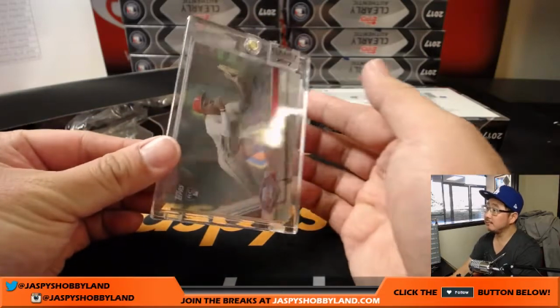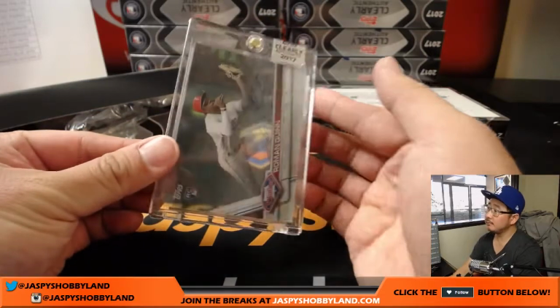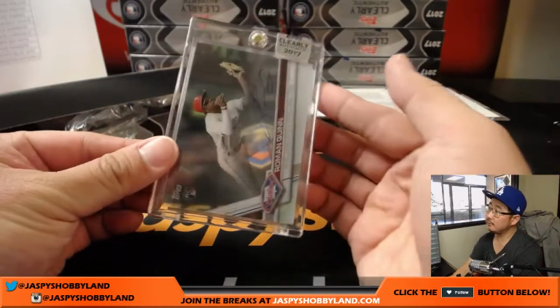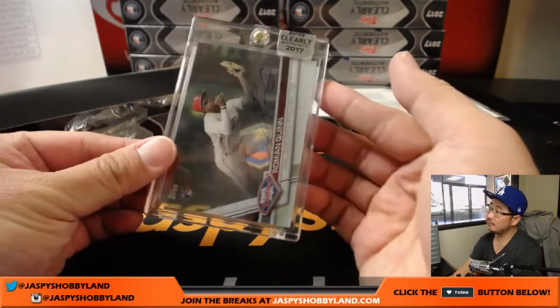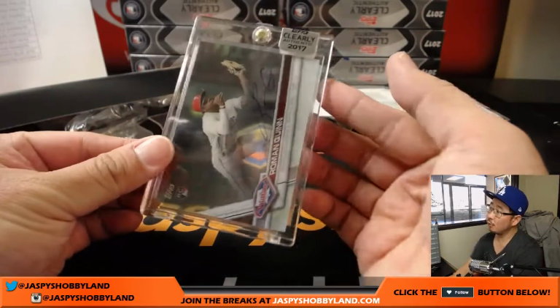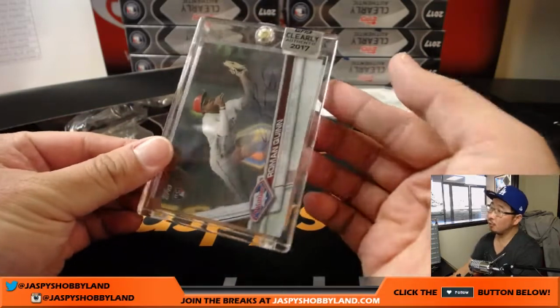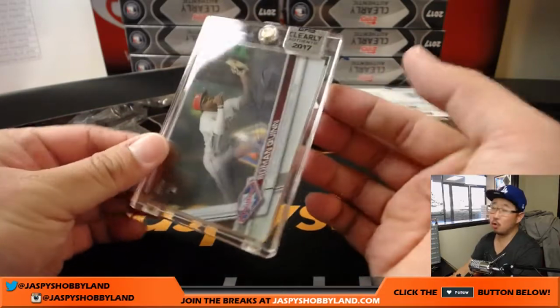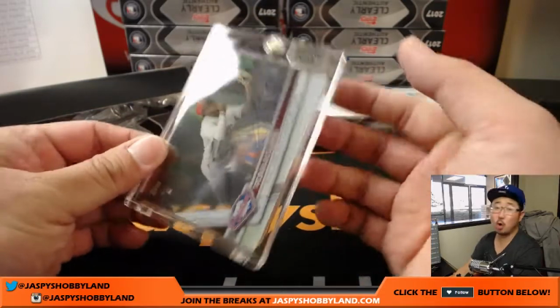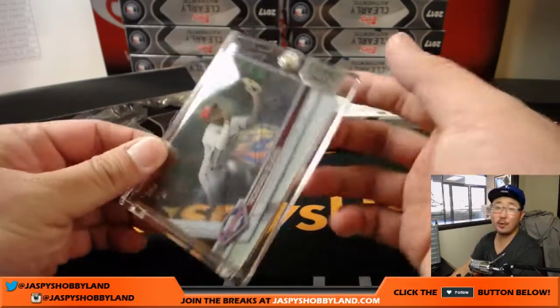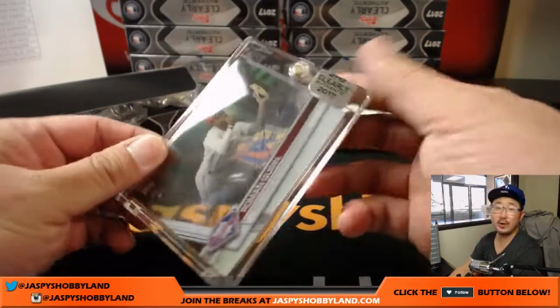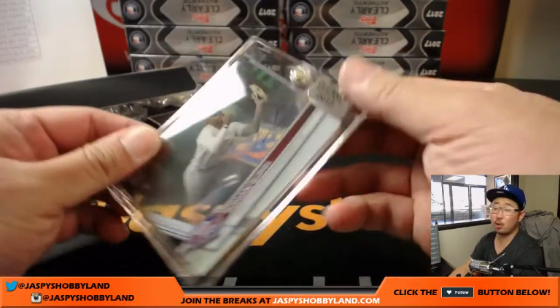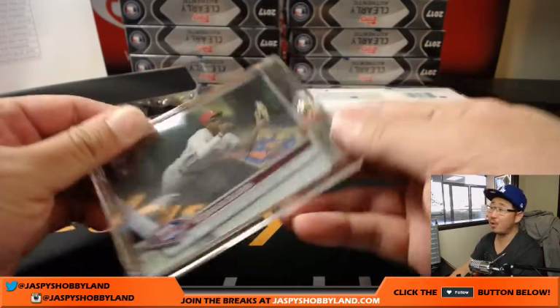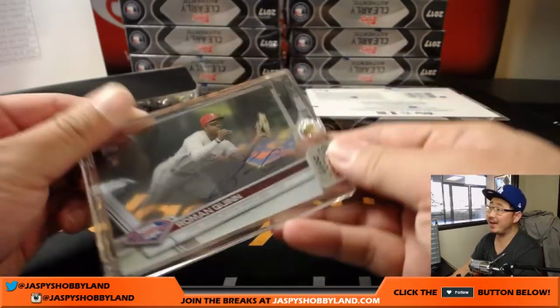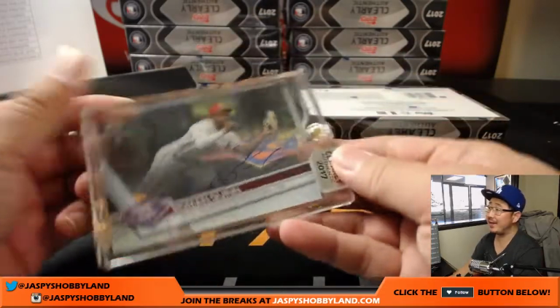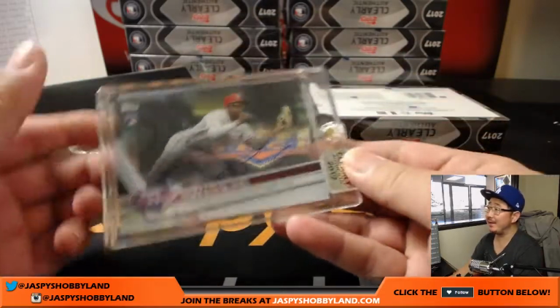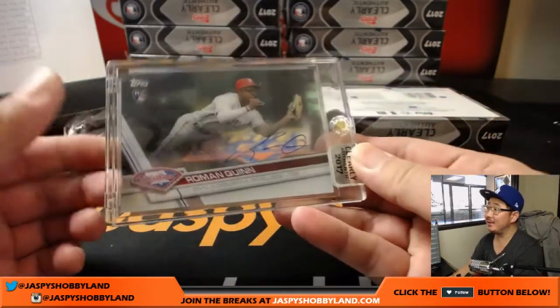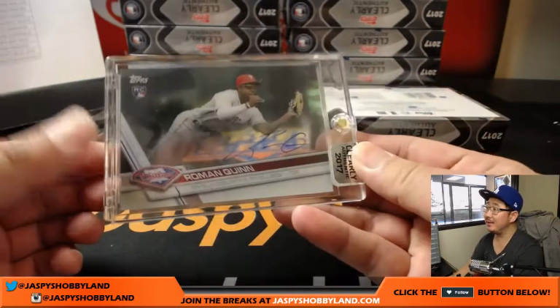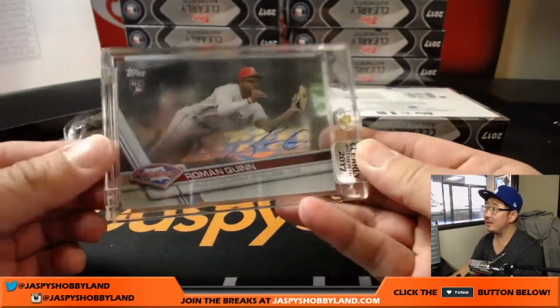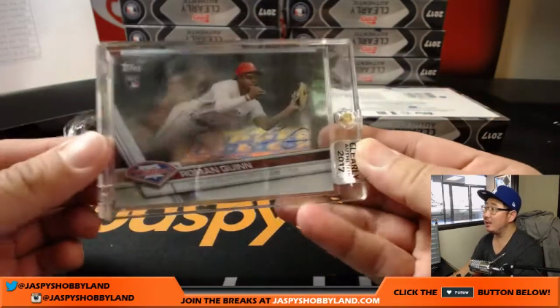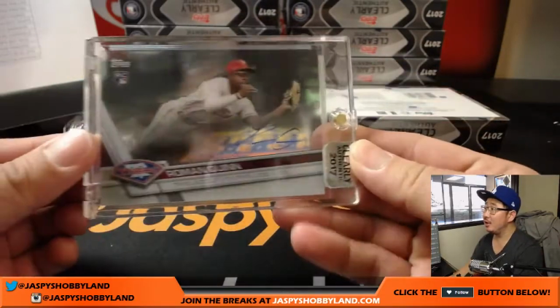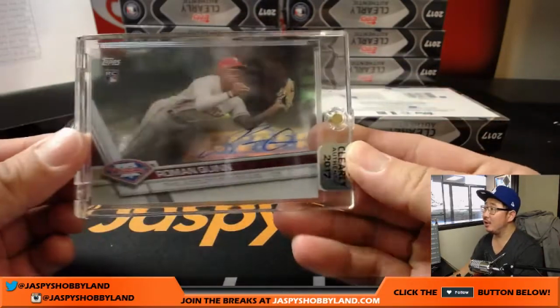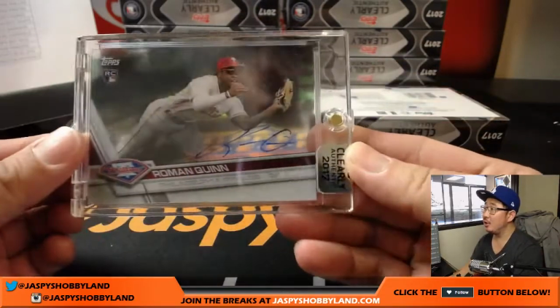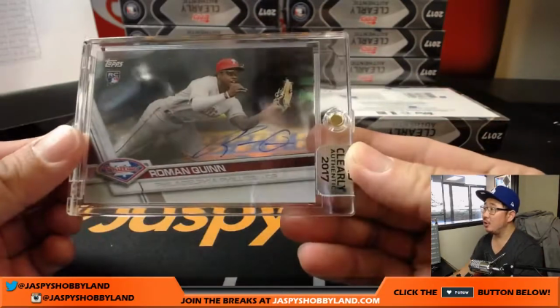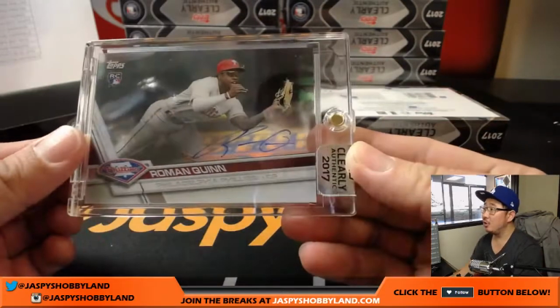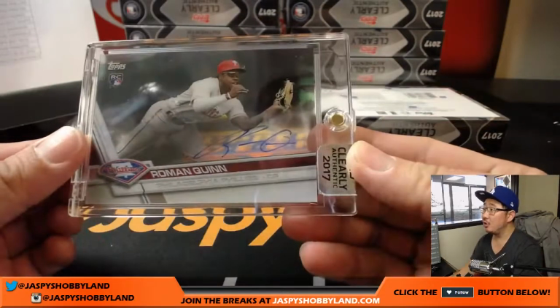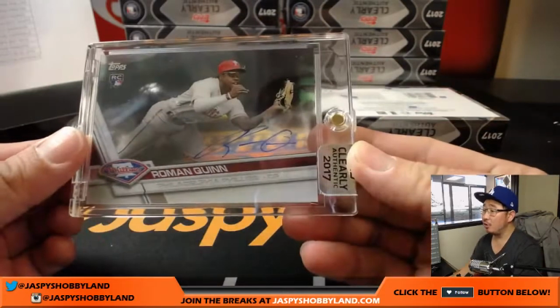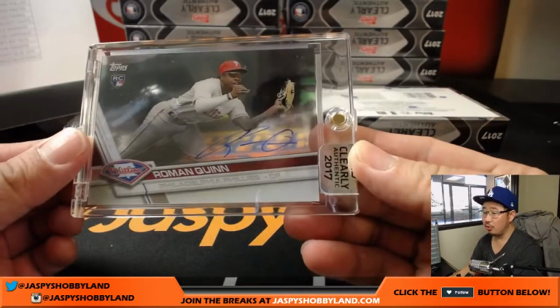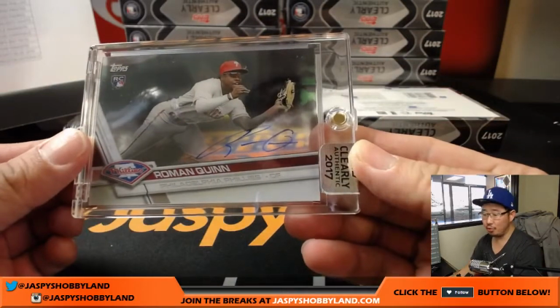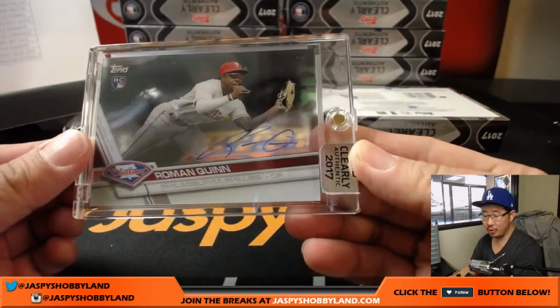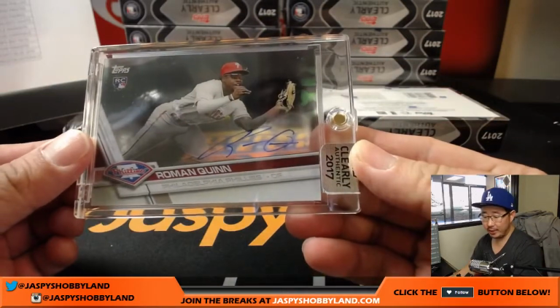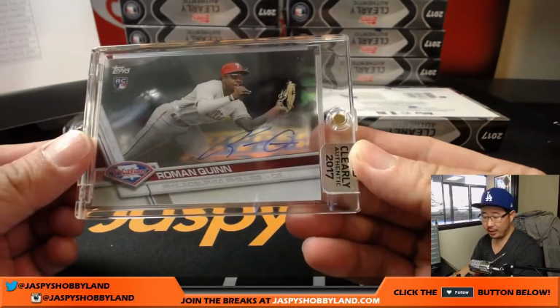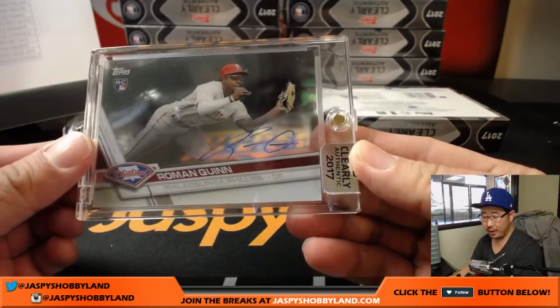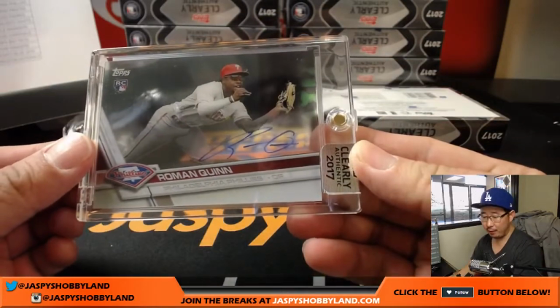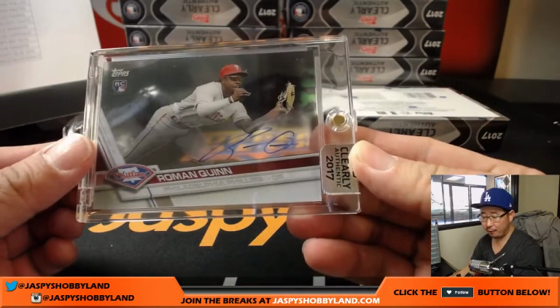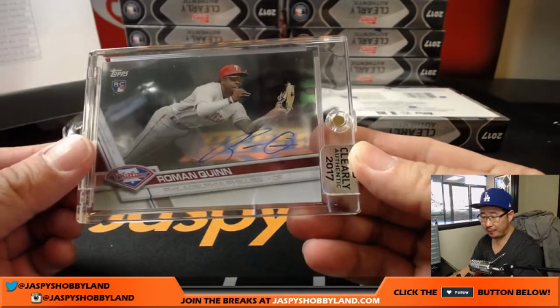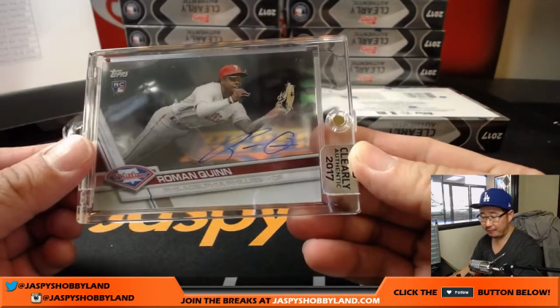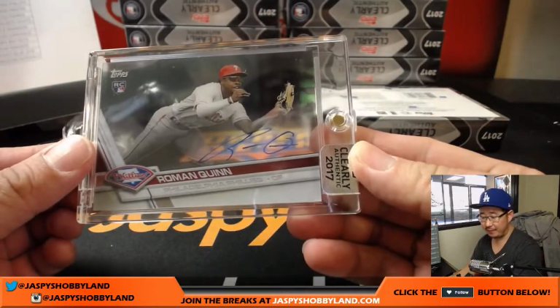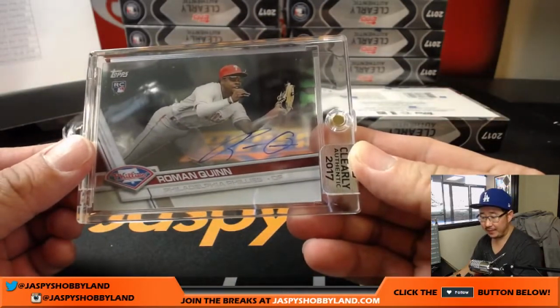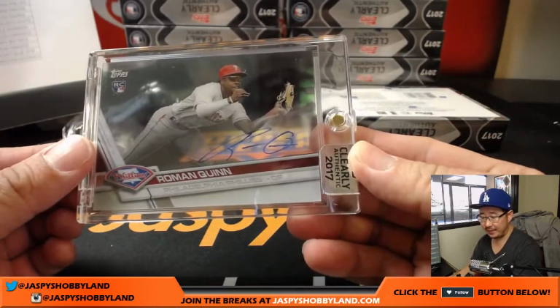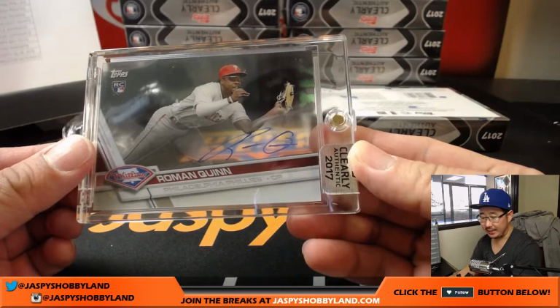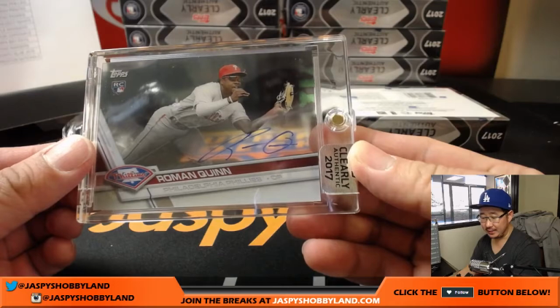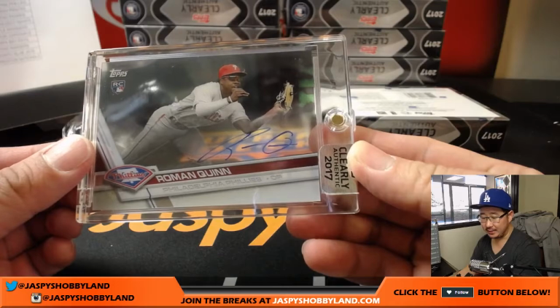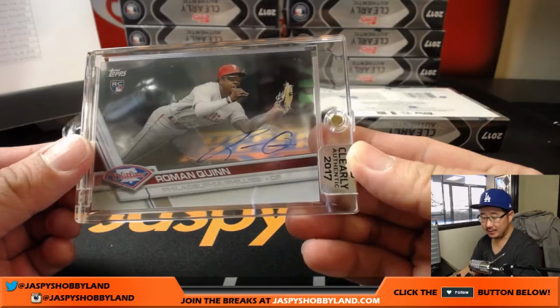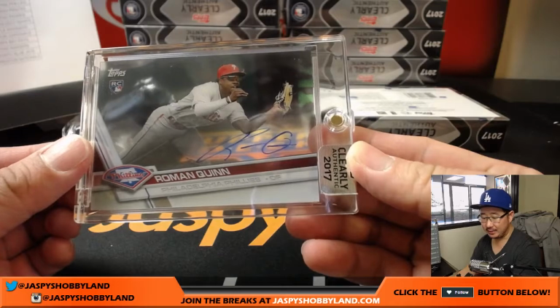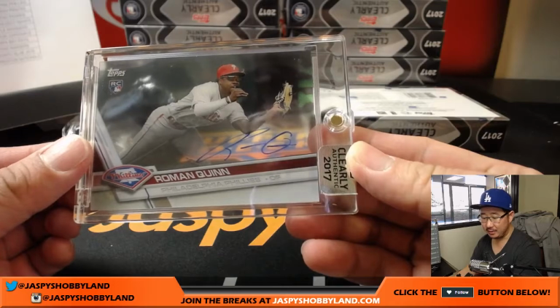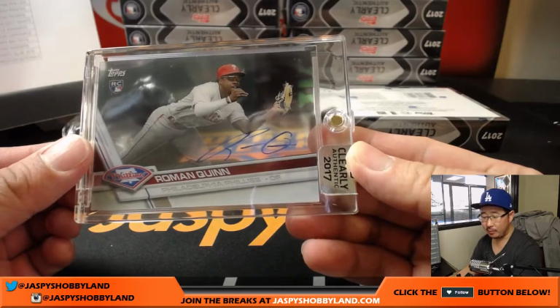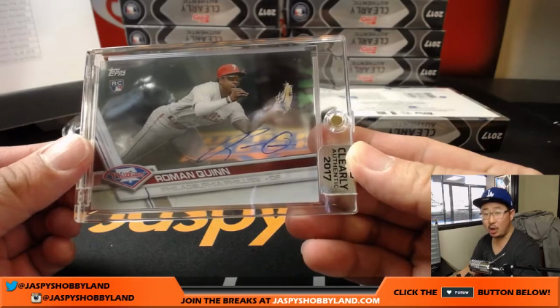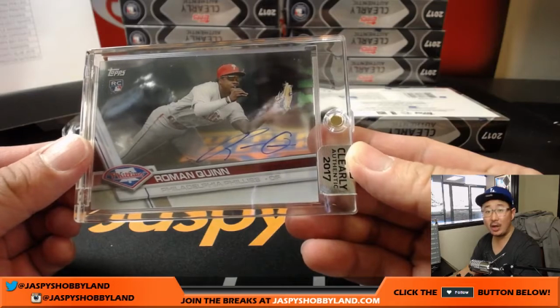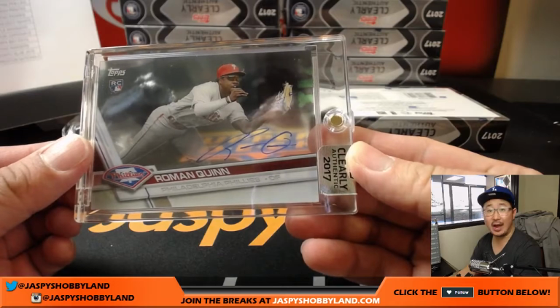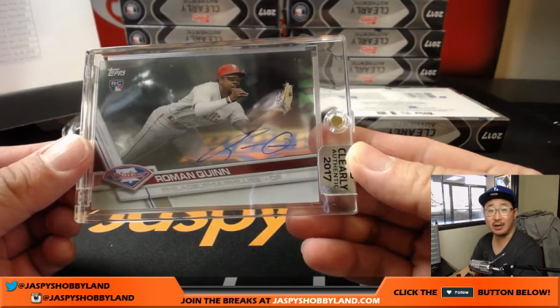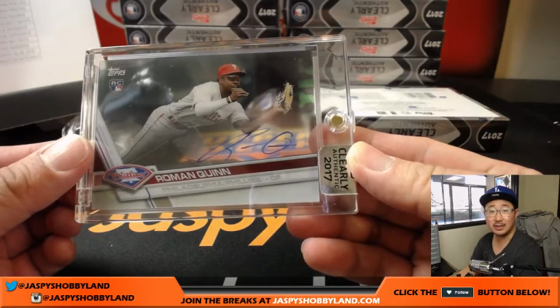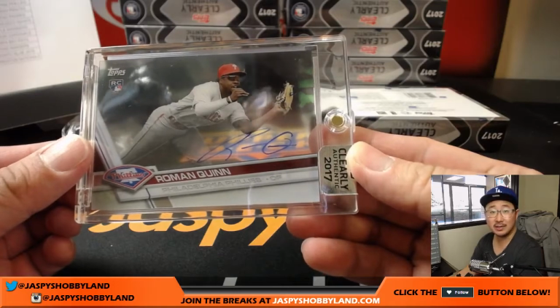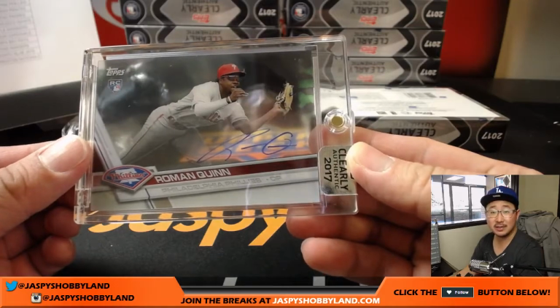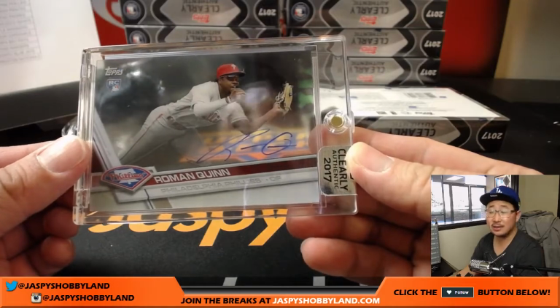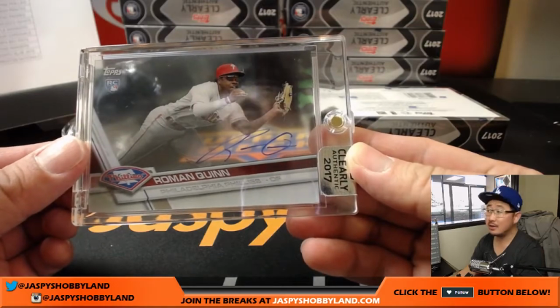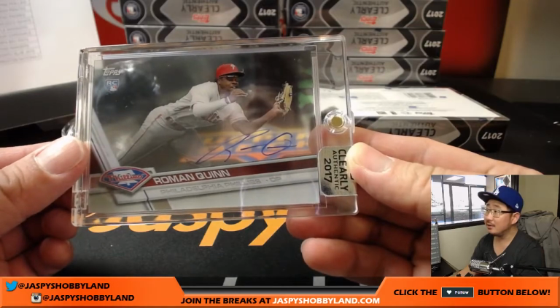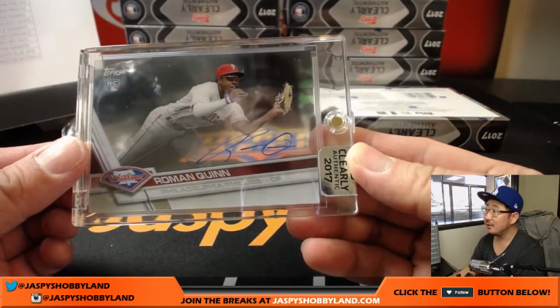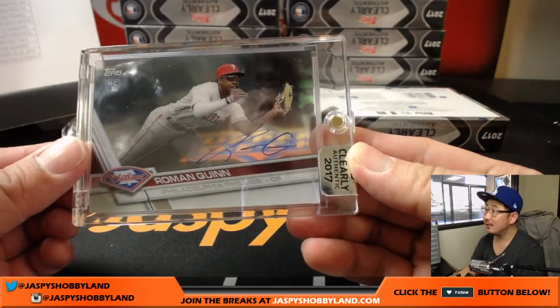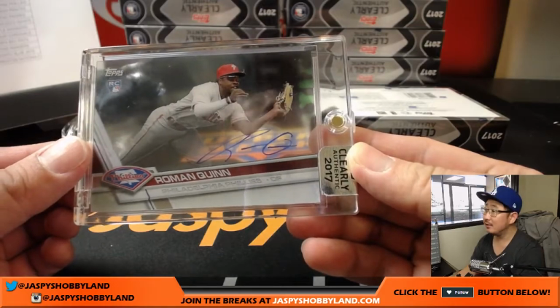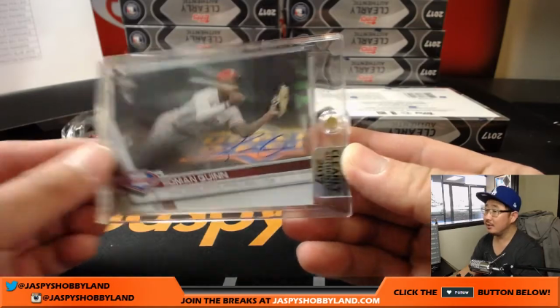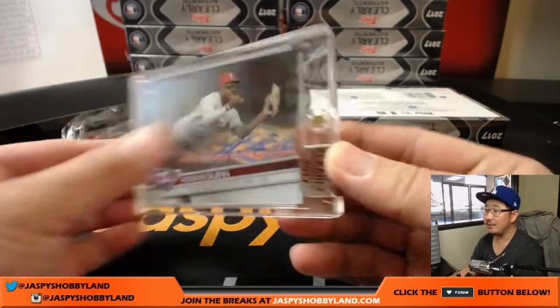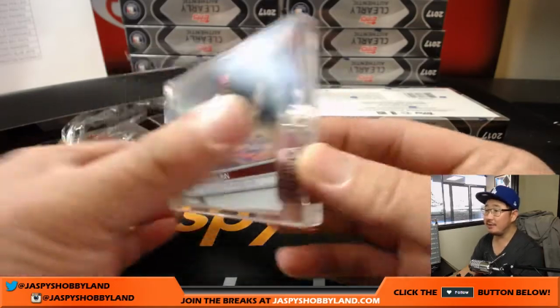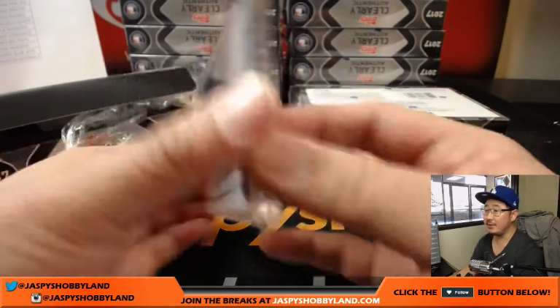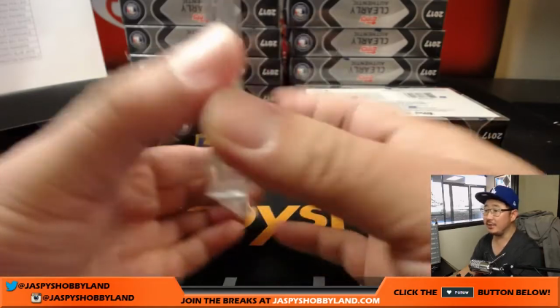Roman Quinn, rookie auto for the Phillies. That goes to Paul Harris for the Phillies.